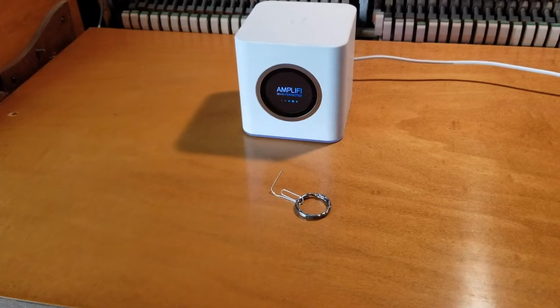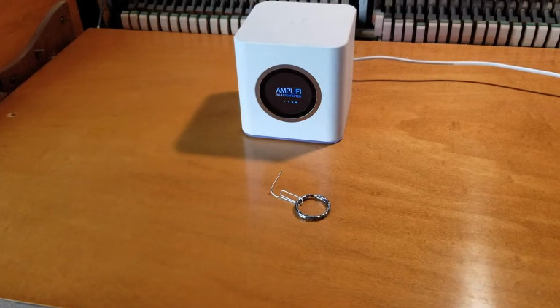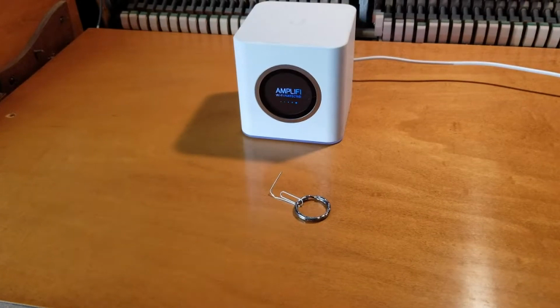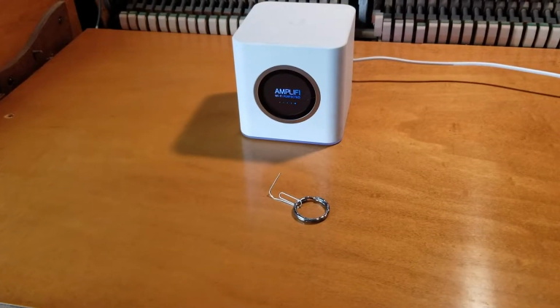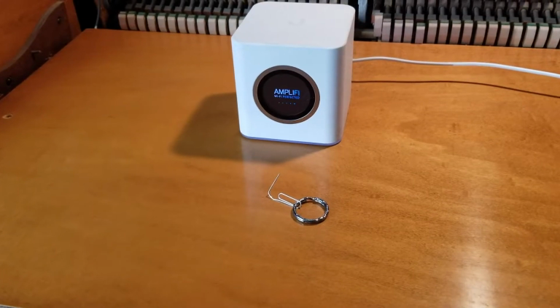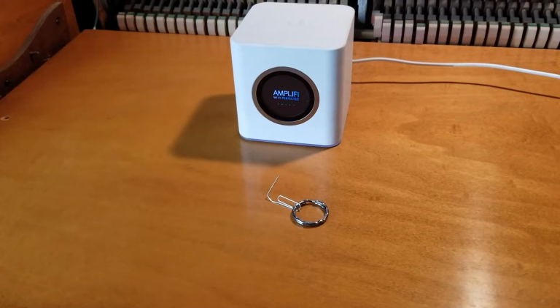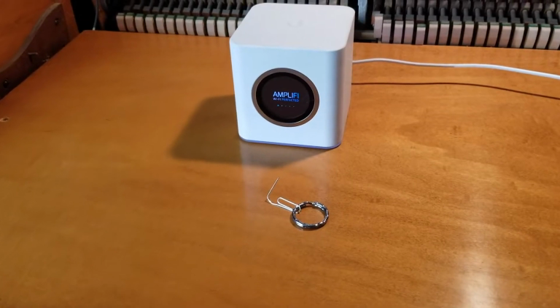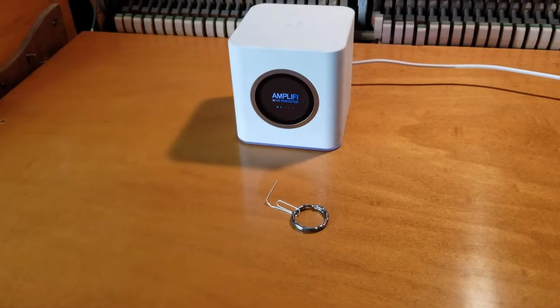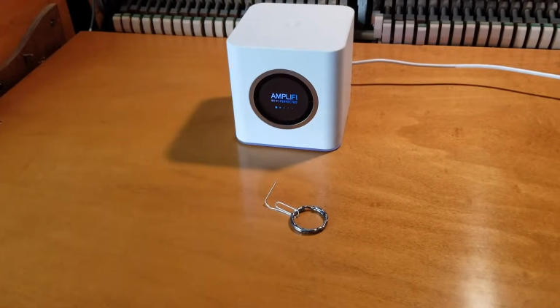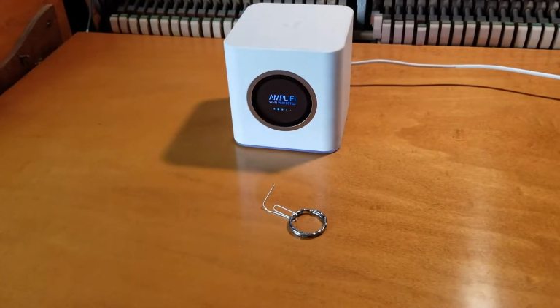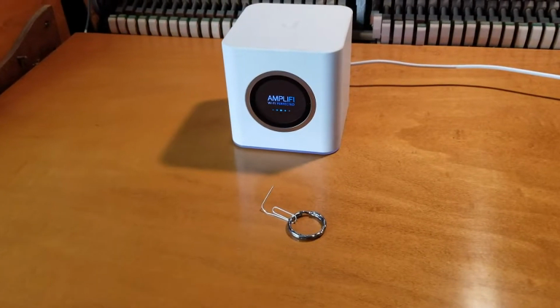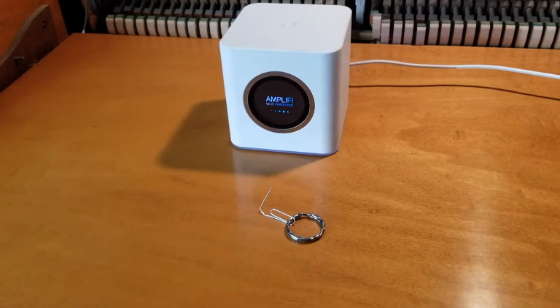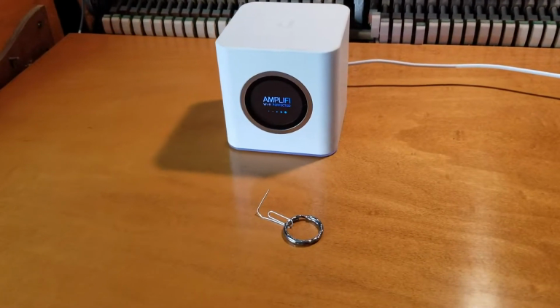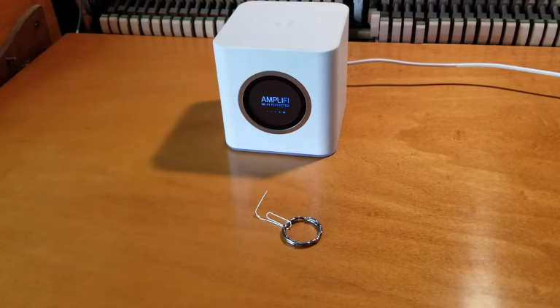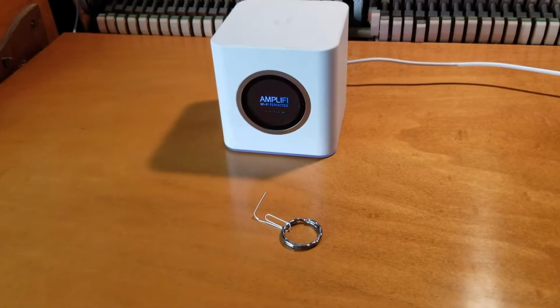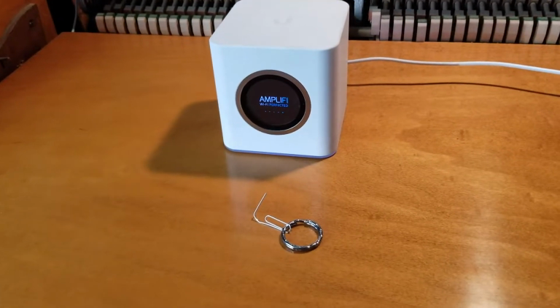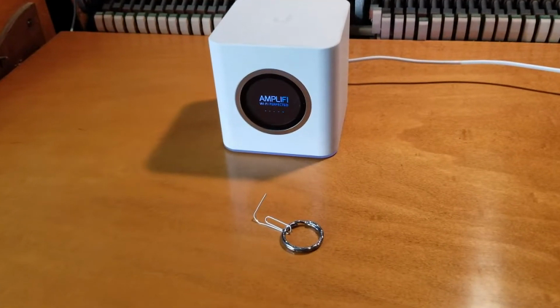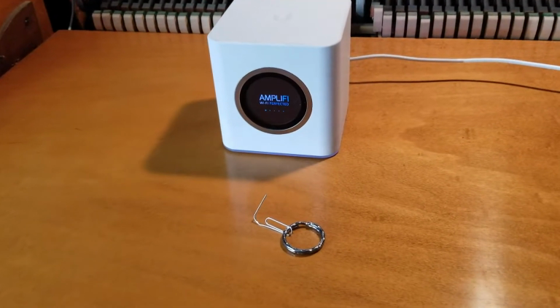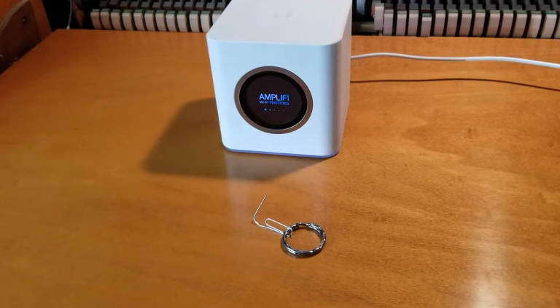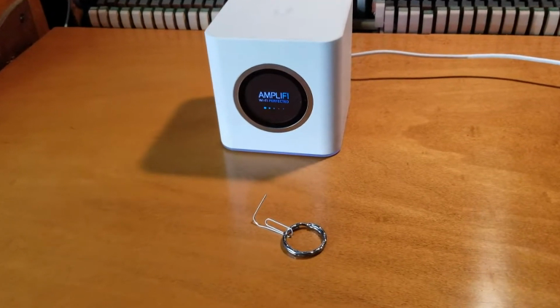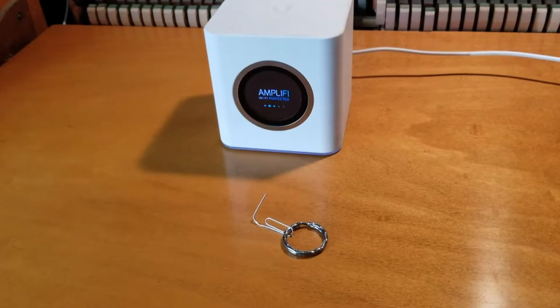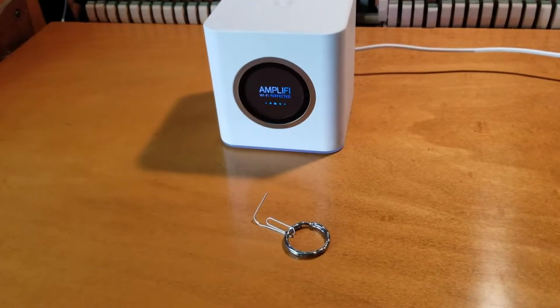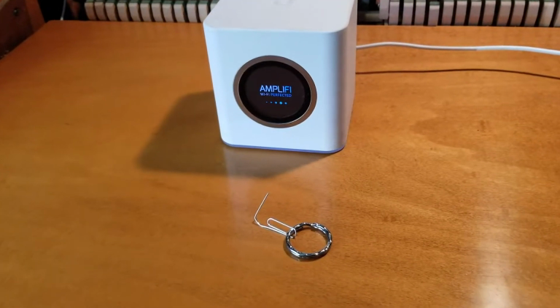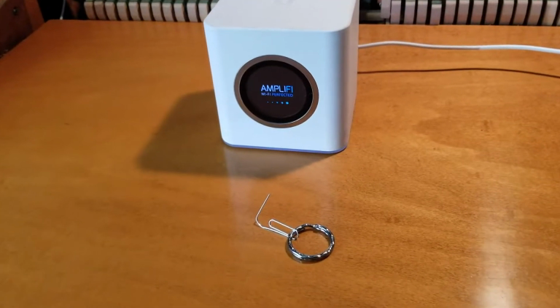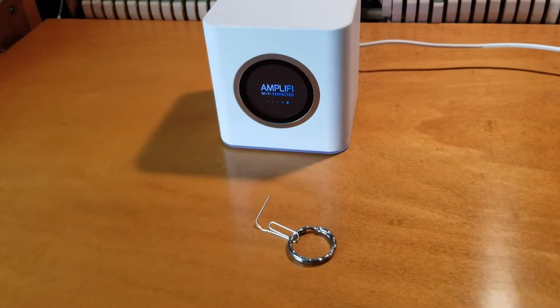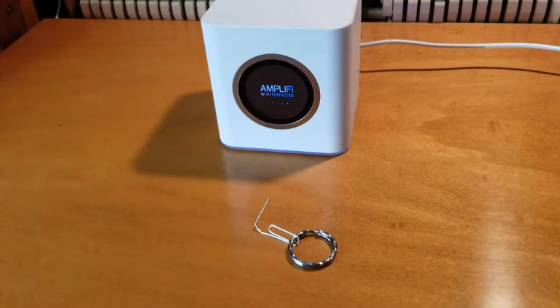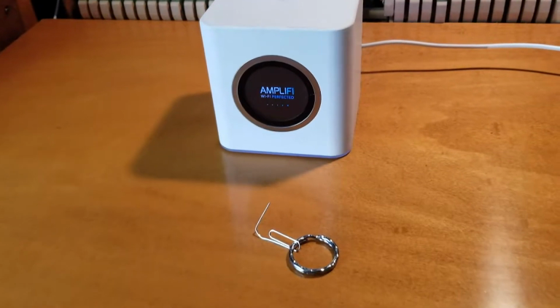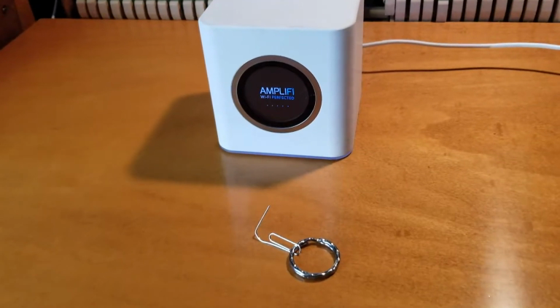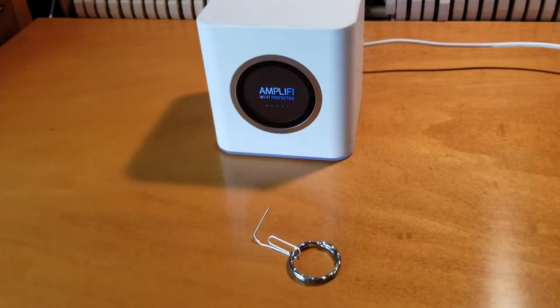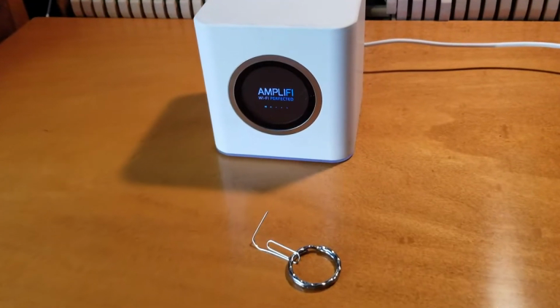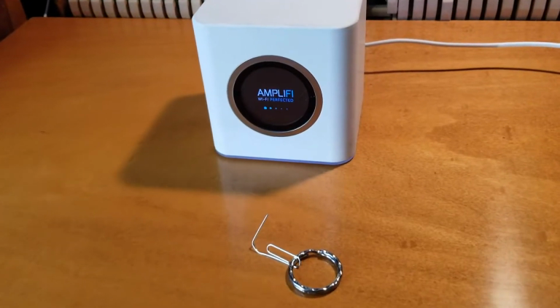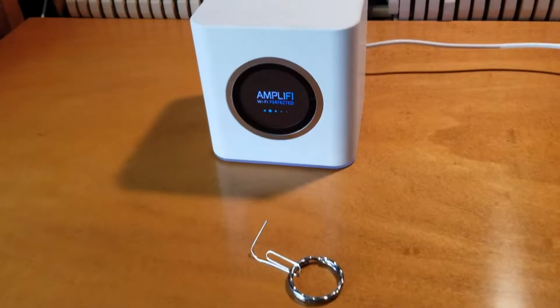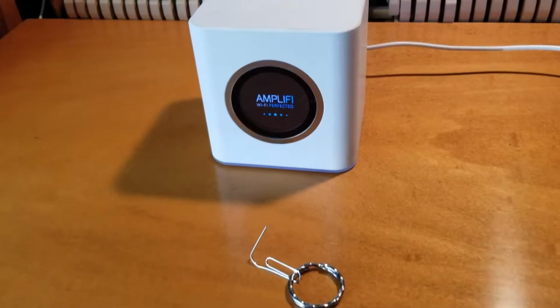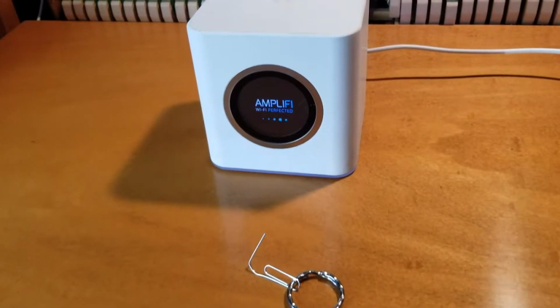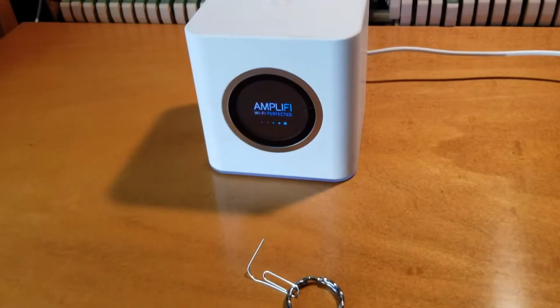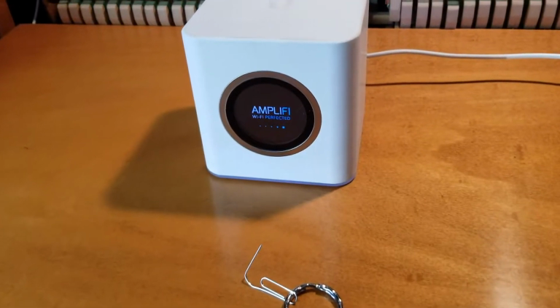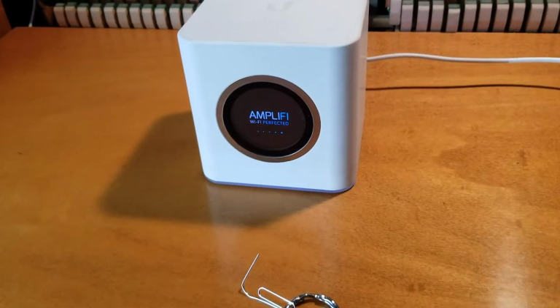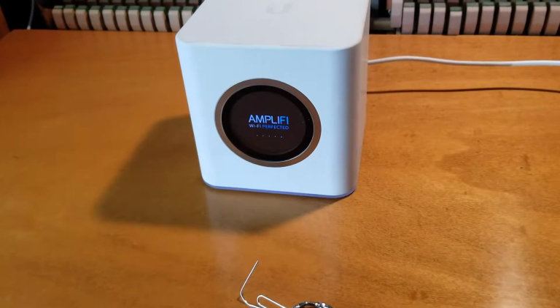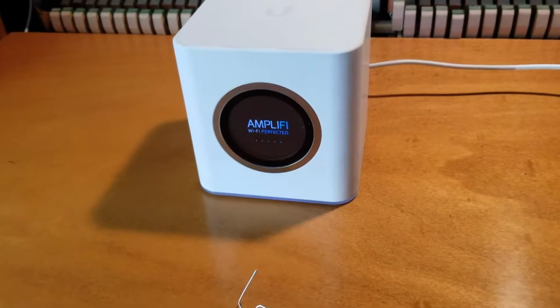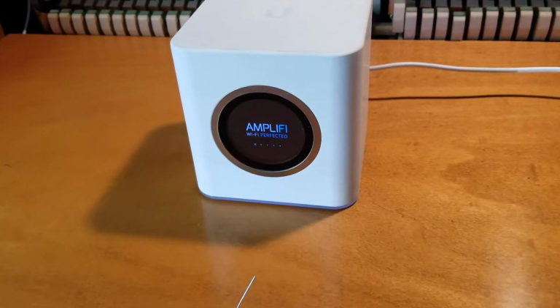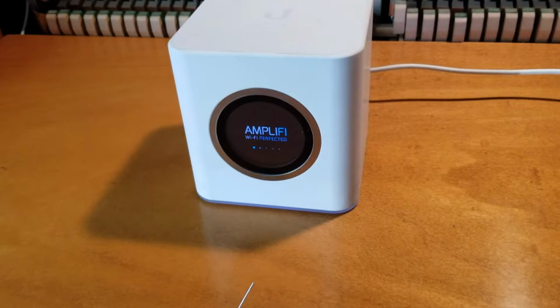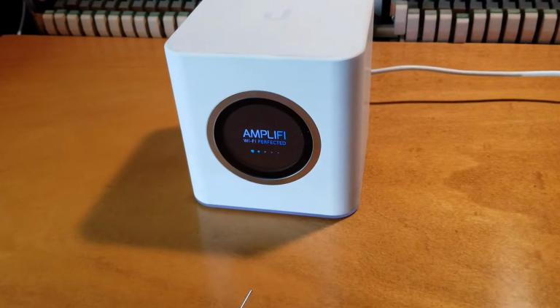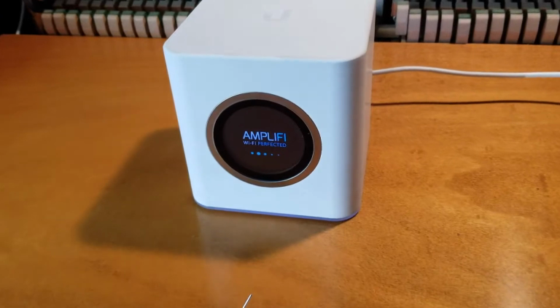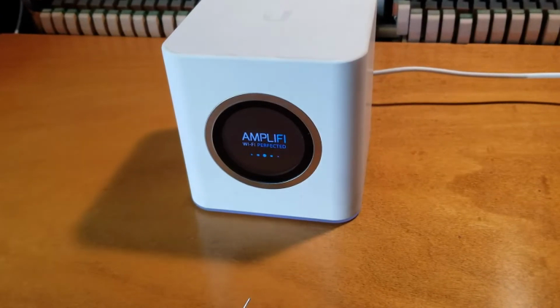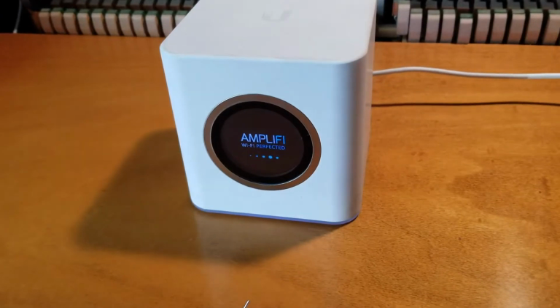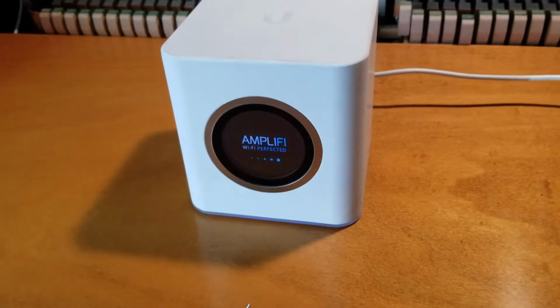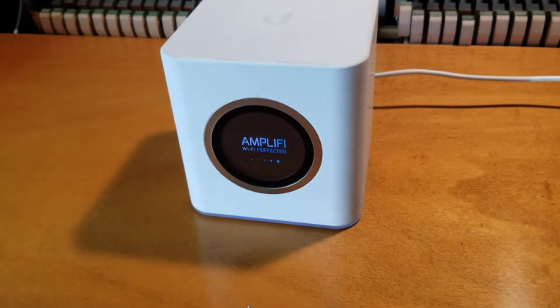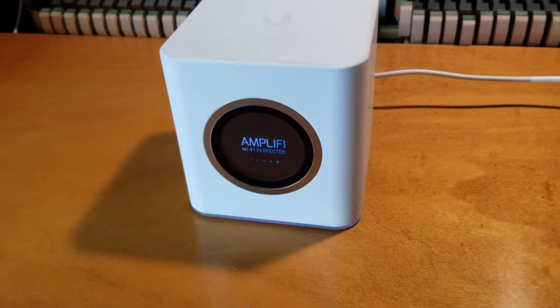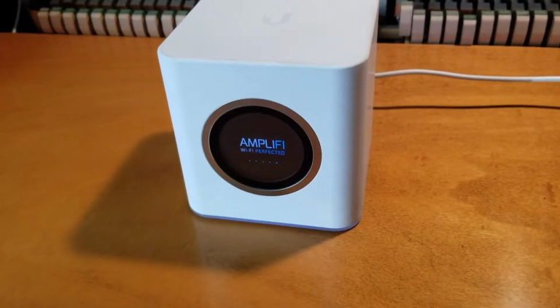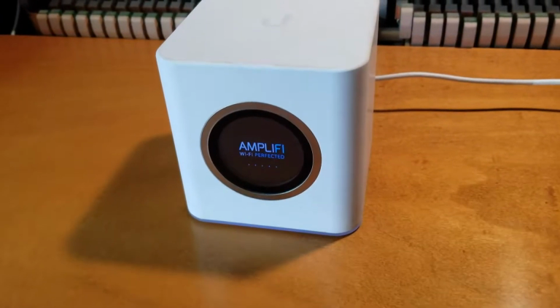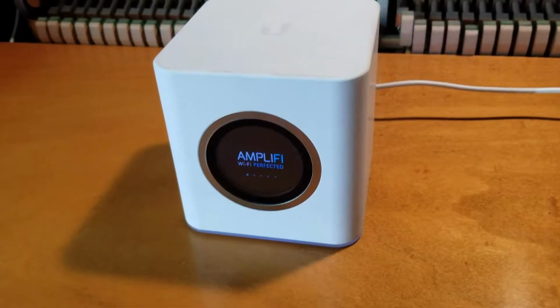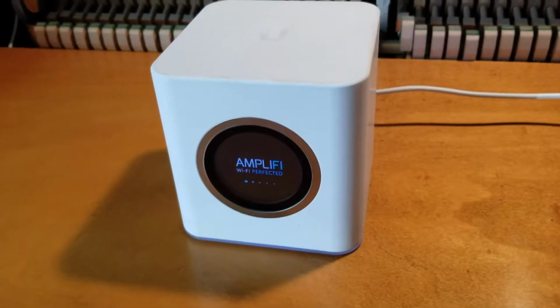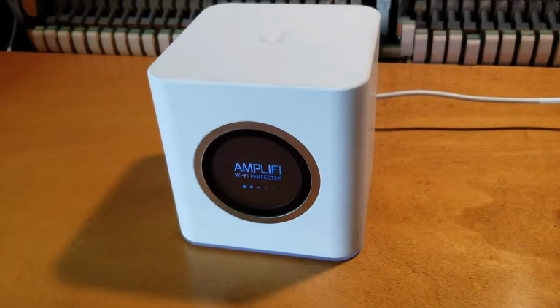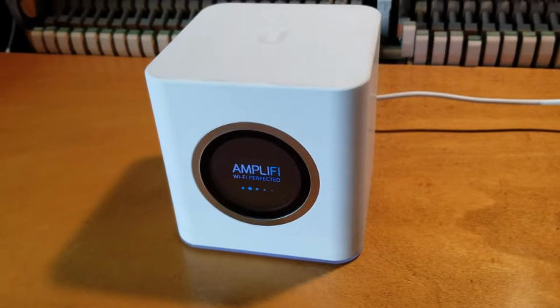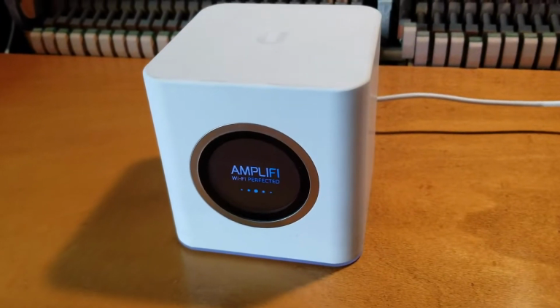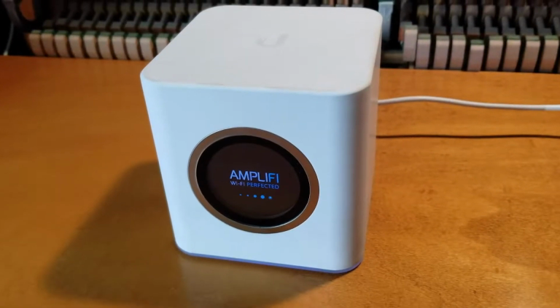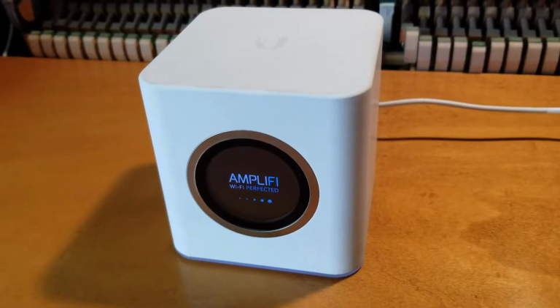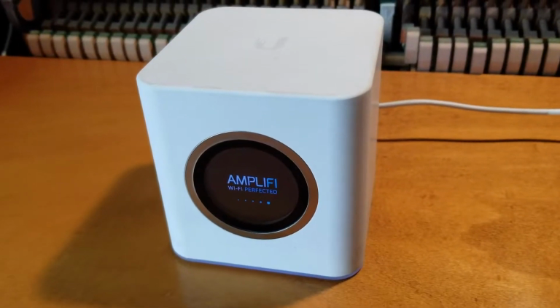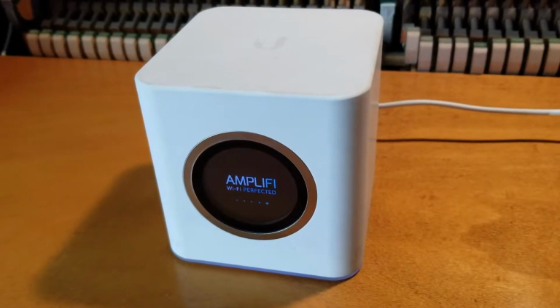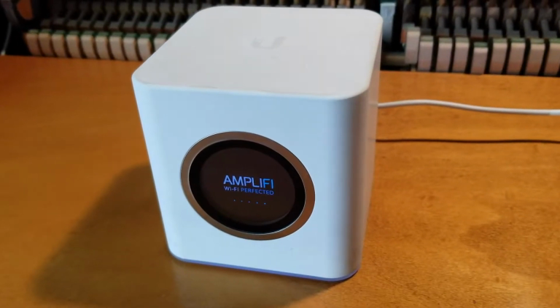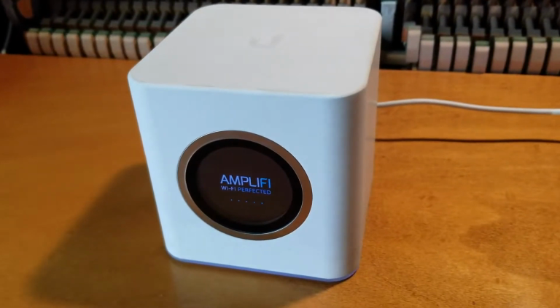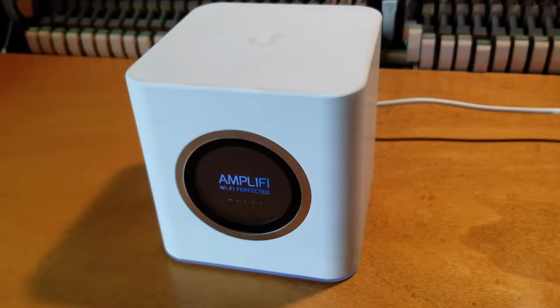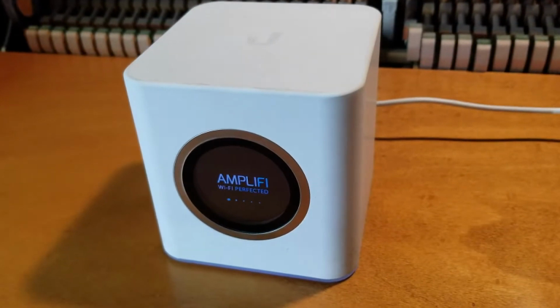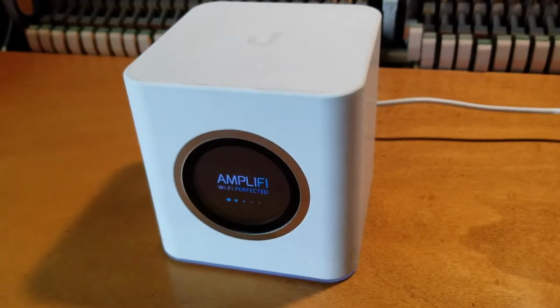Hey there friends, on today's video we're going to be factory resetting this Amplify router. It's a very simple process, let's do it right now.